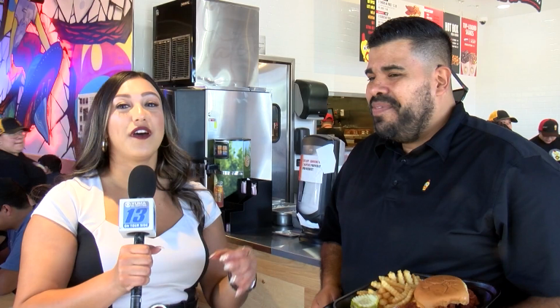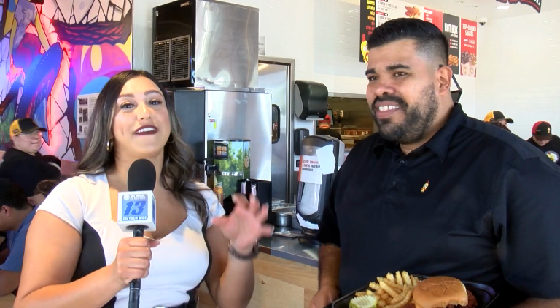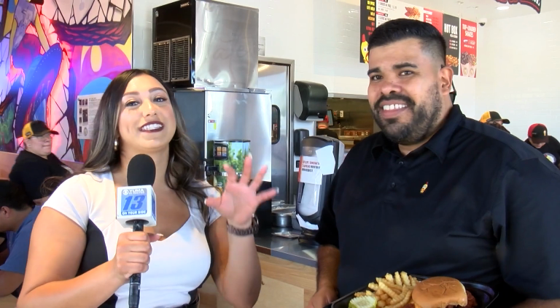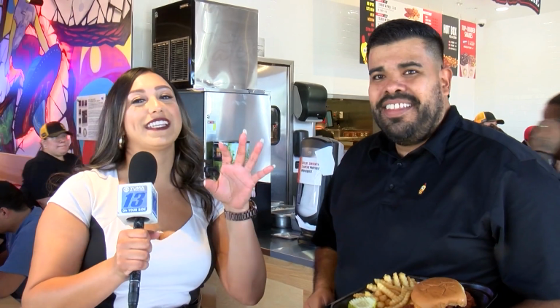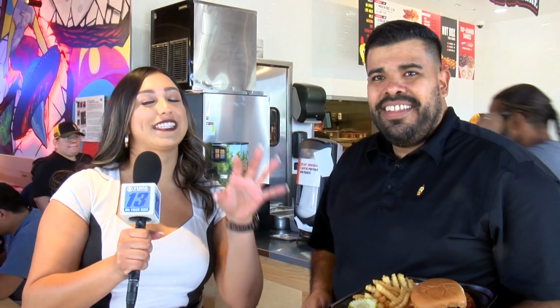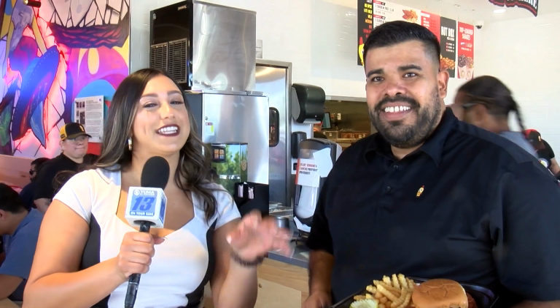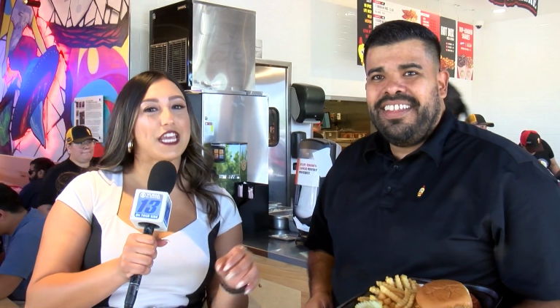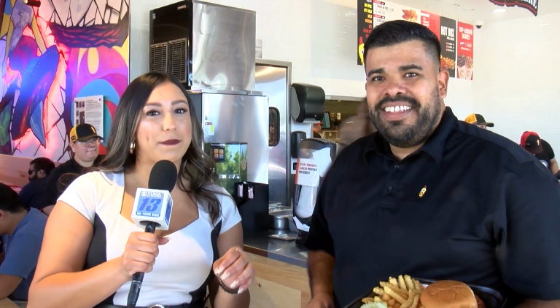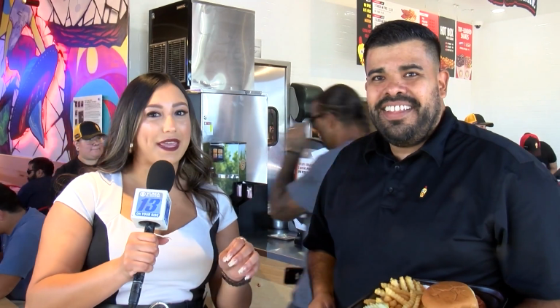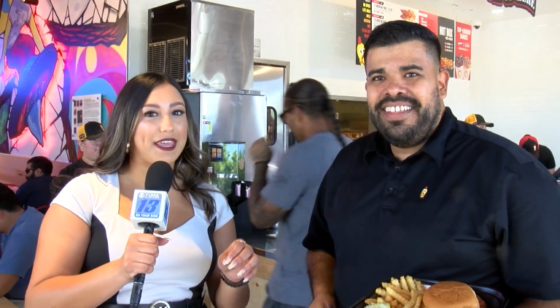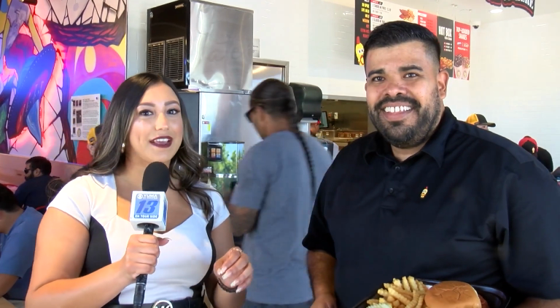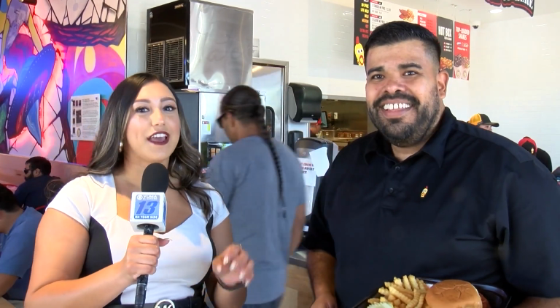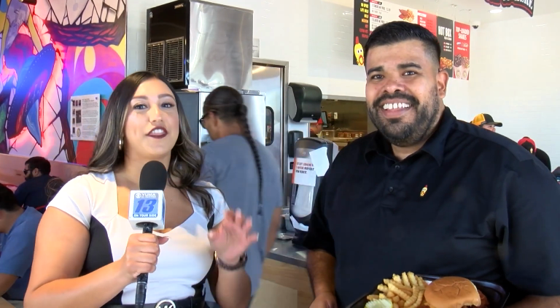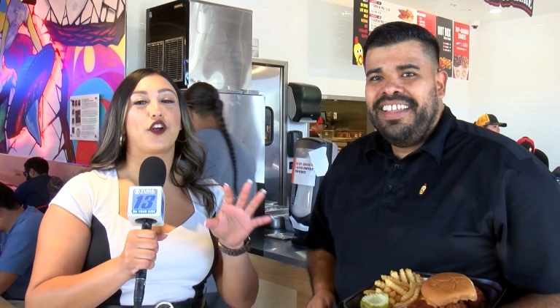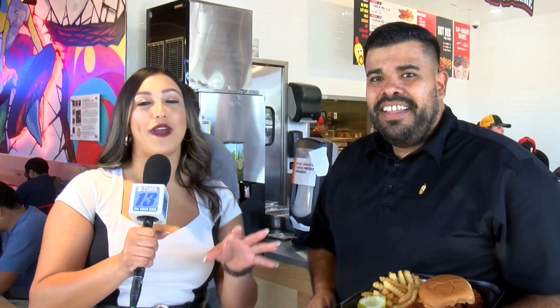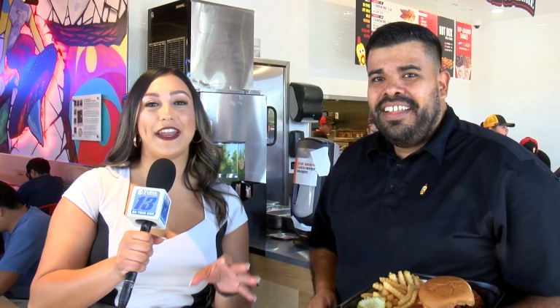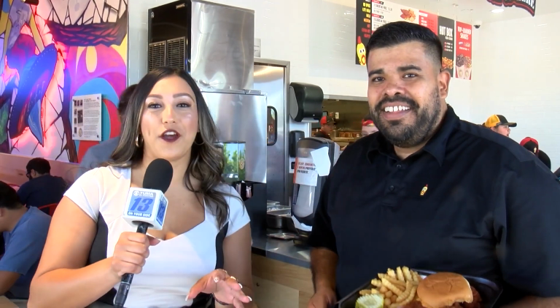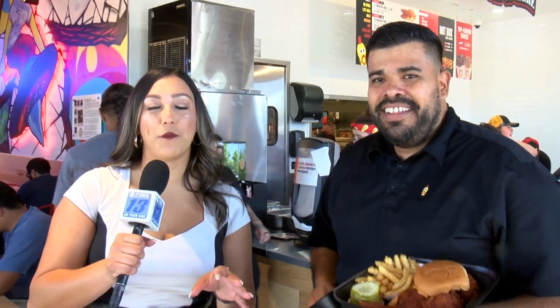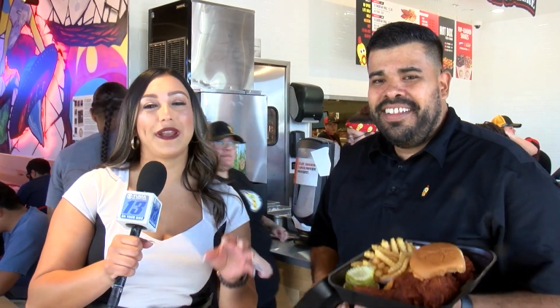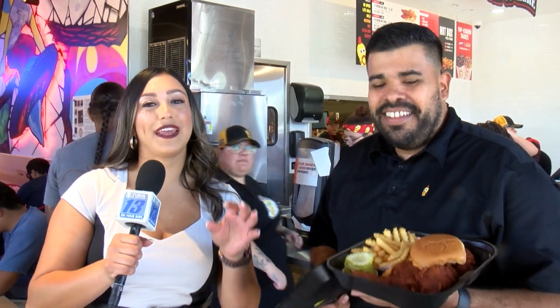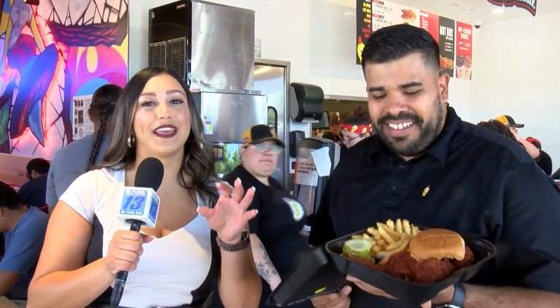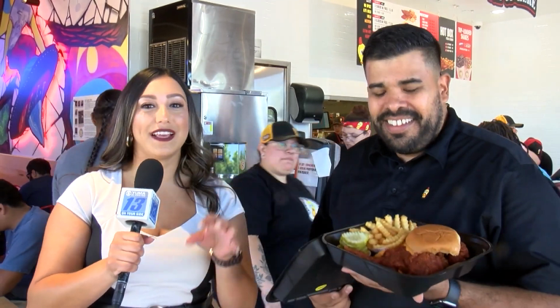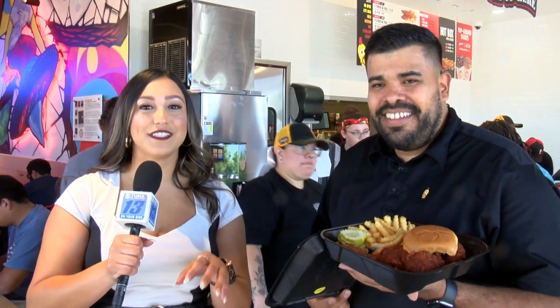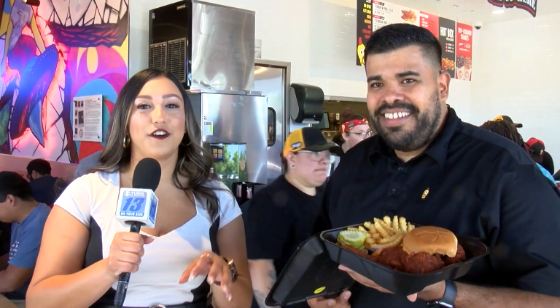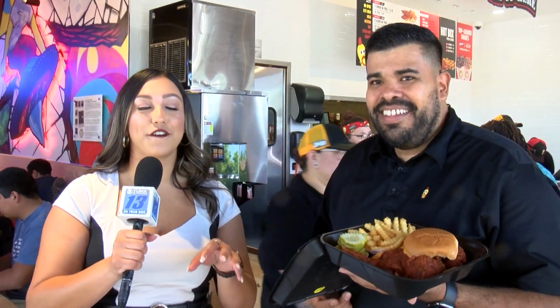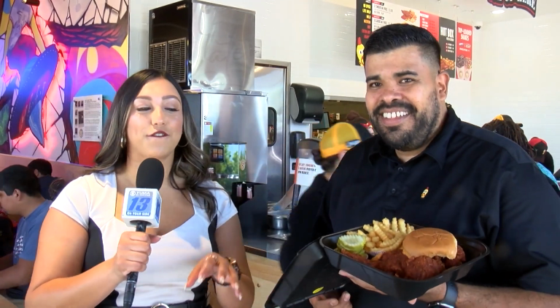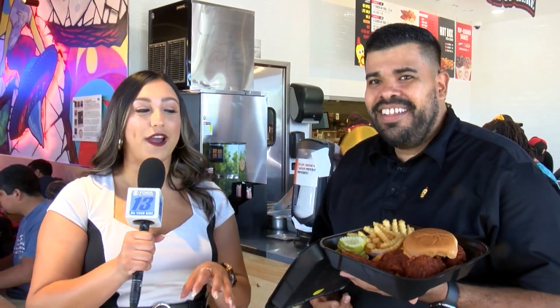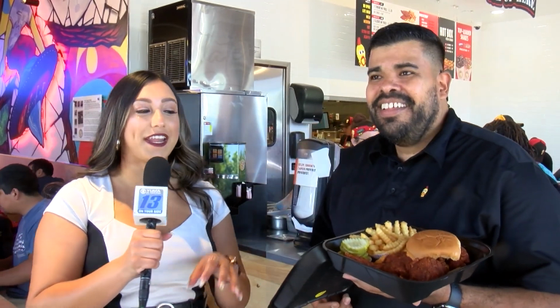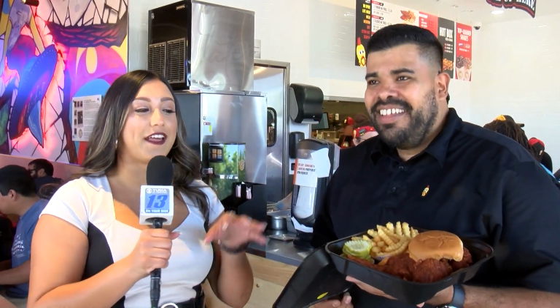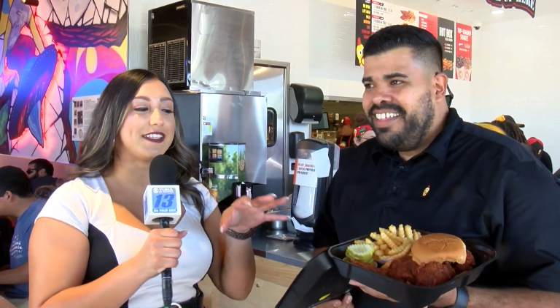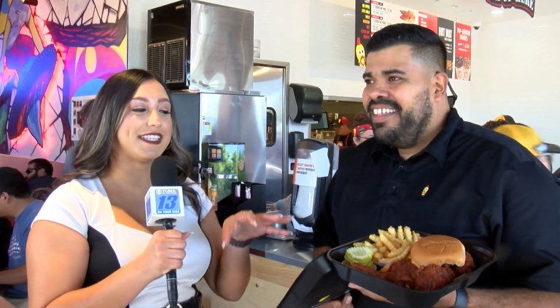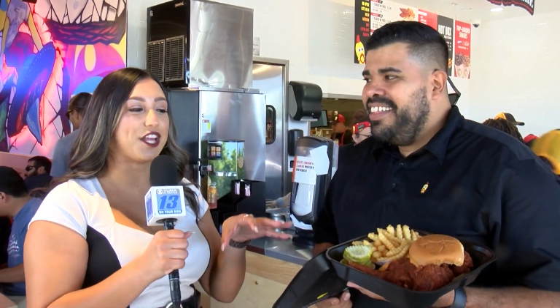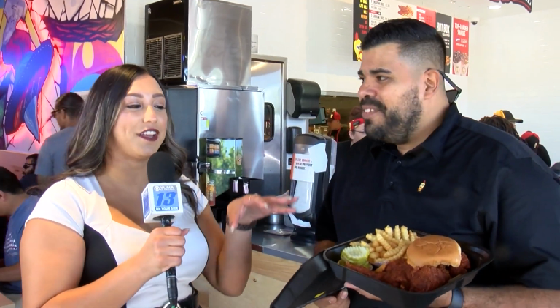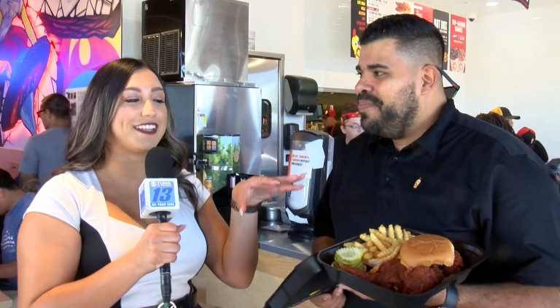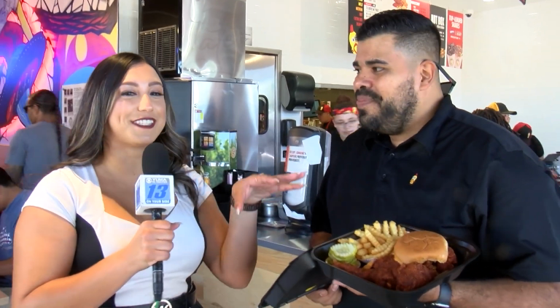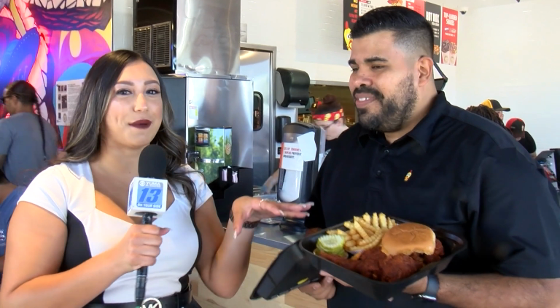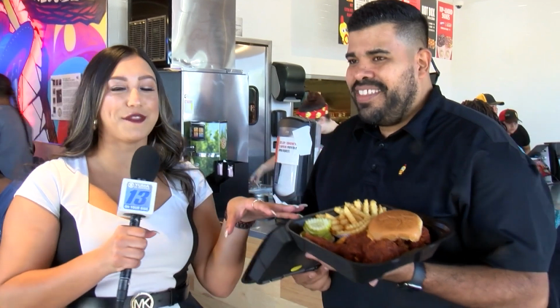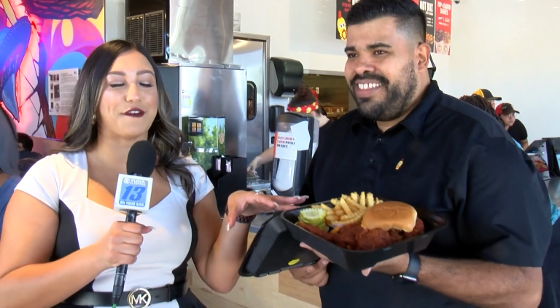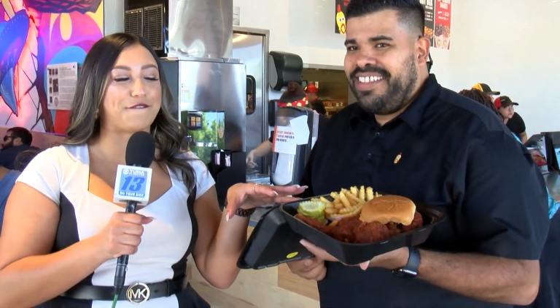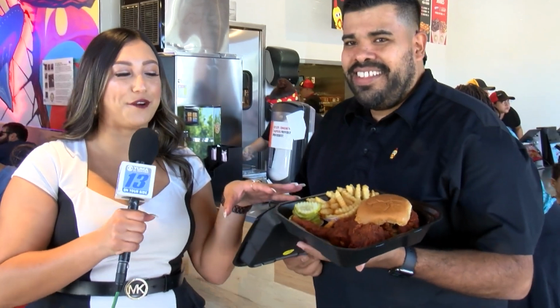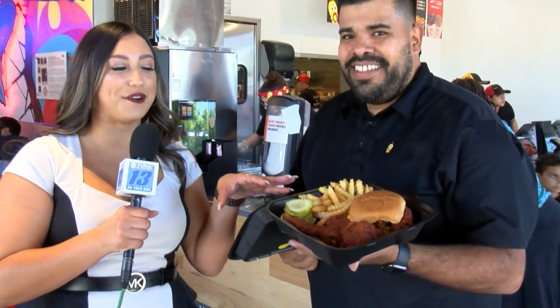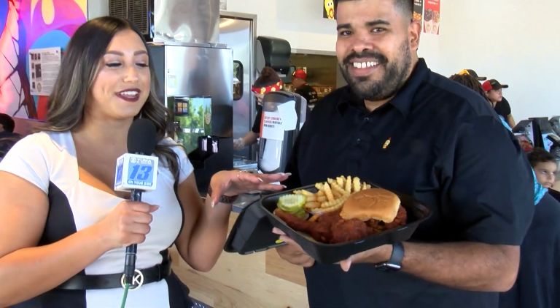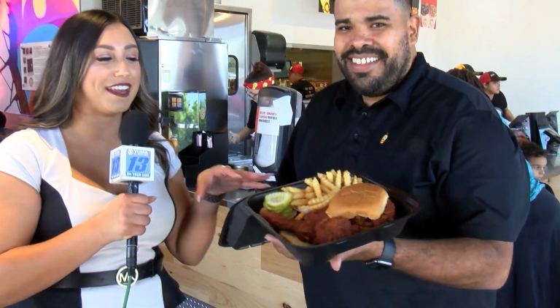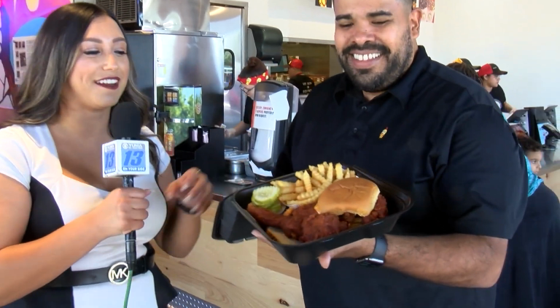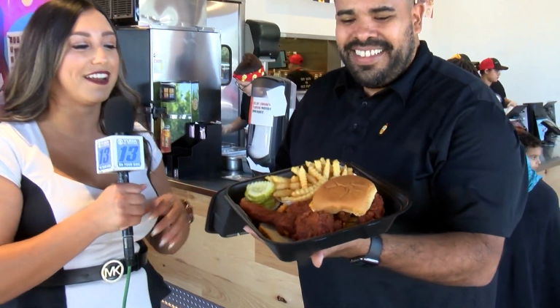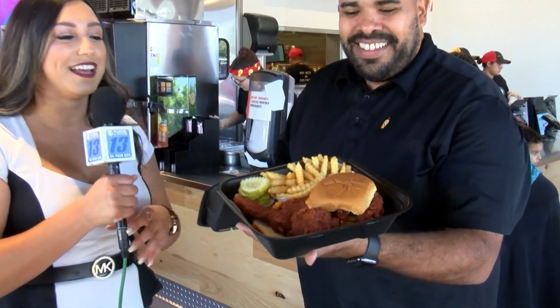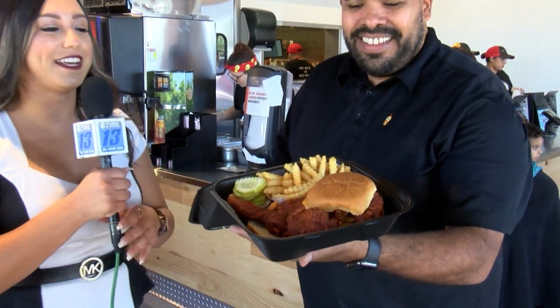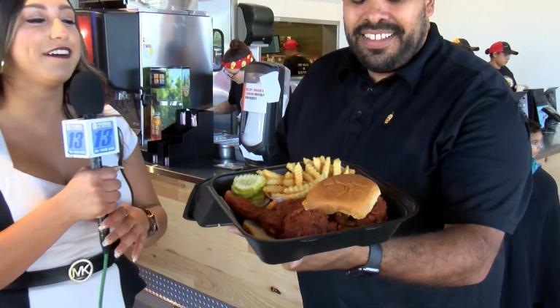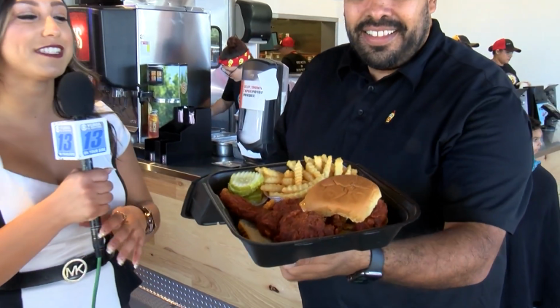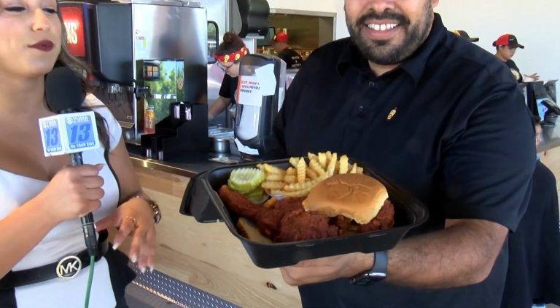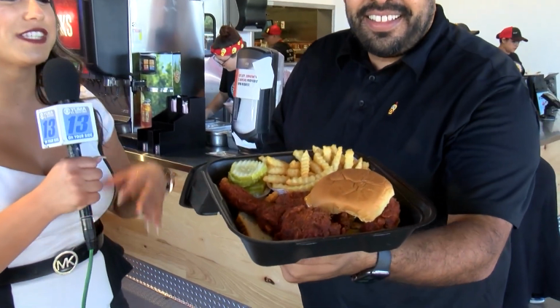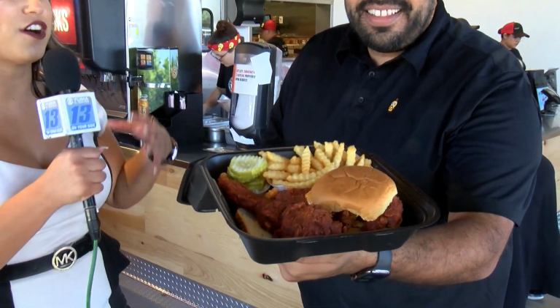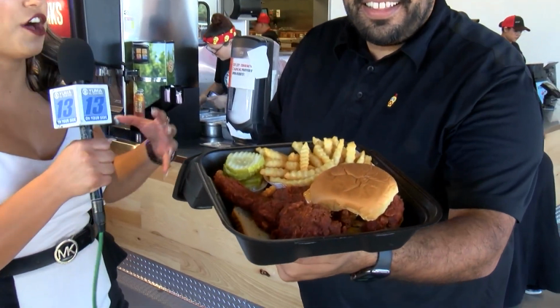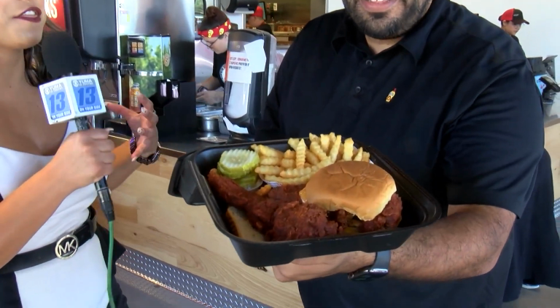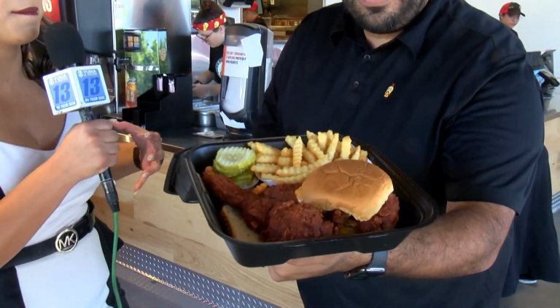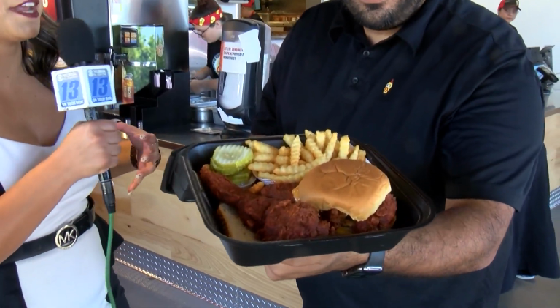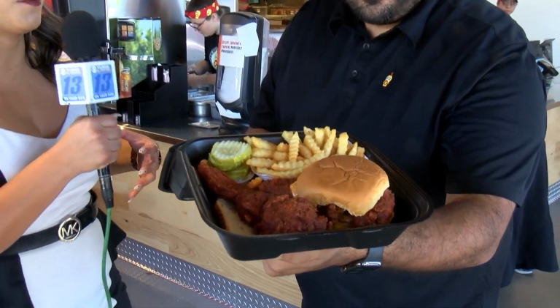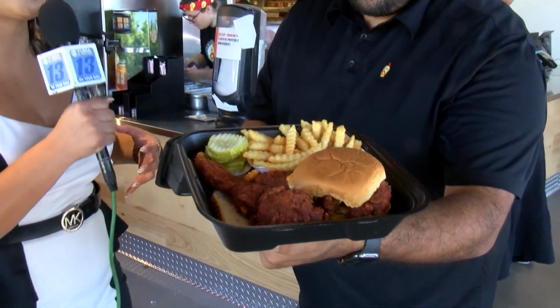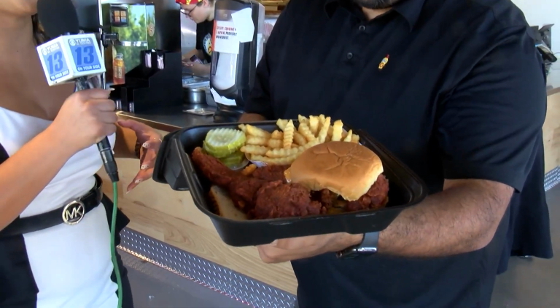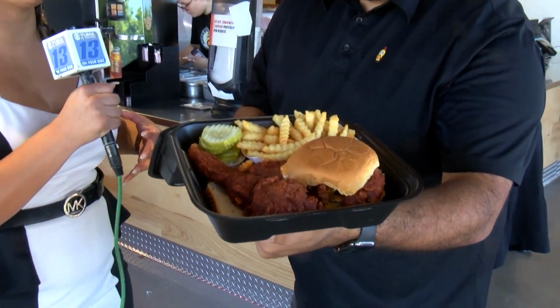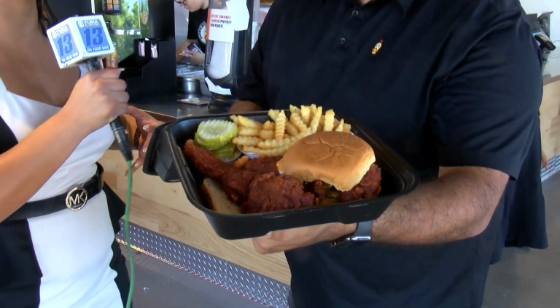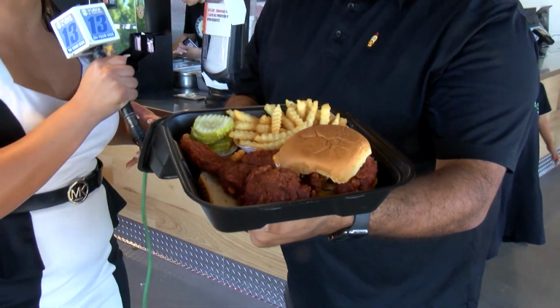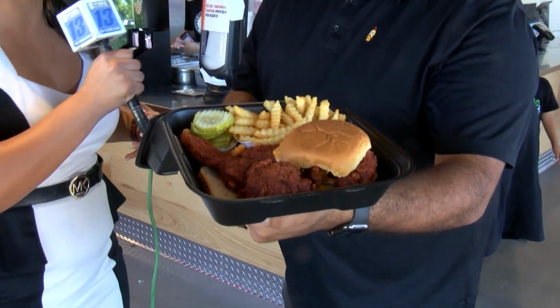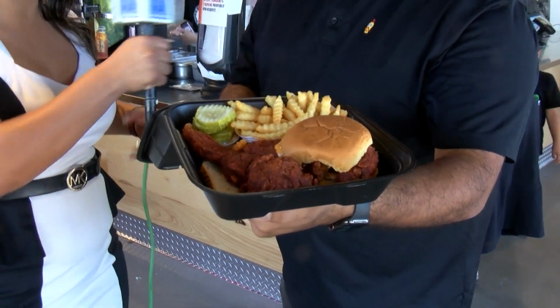This is a sneak peek. The grand opening is on Friday. Now let's take a look at some of the food here. Tell us what's on the menu. What should people expect here?